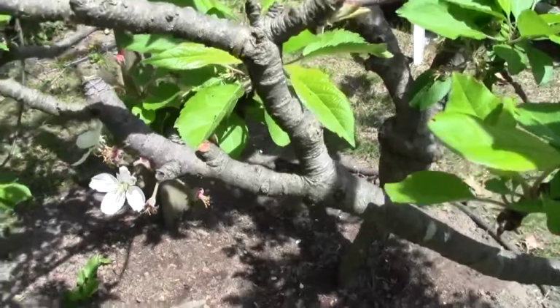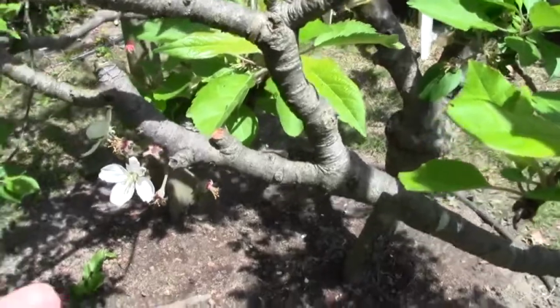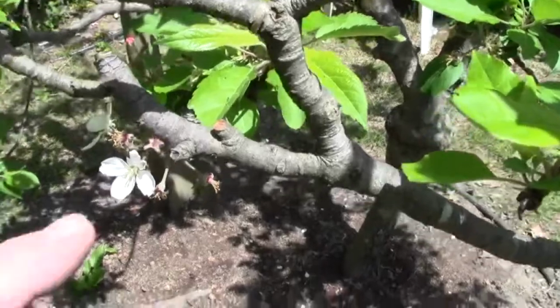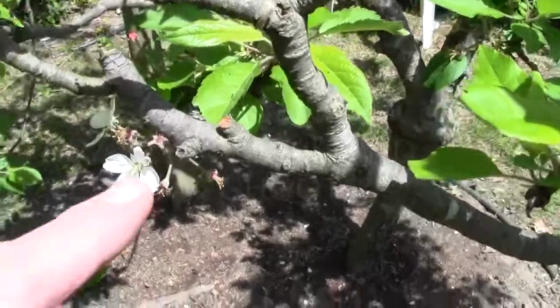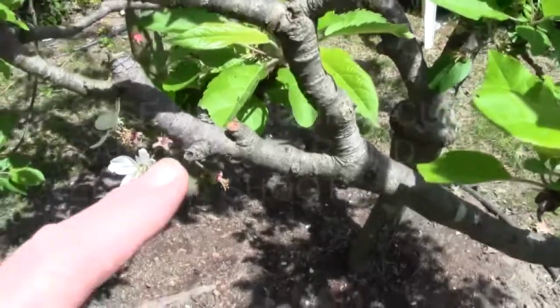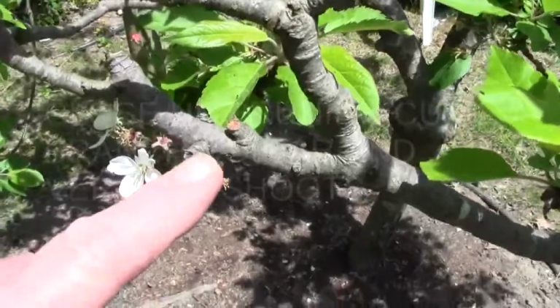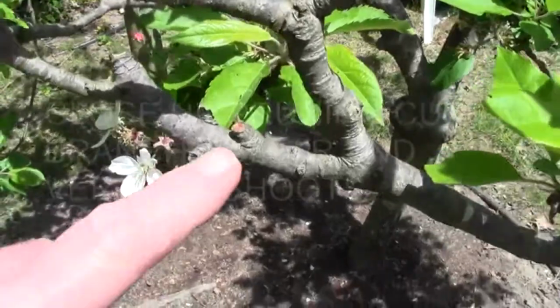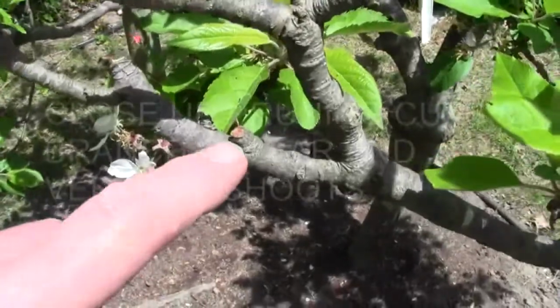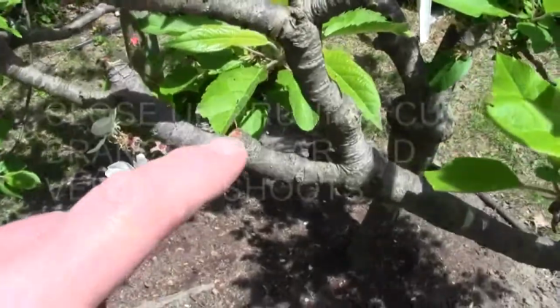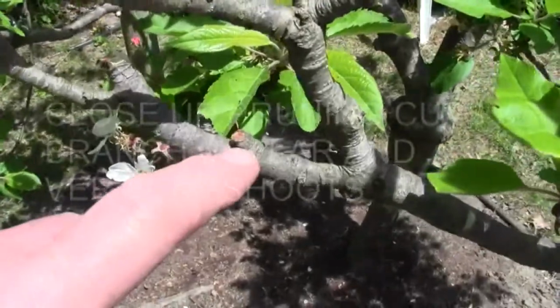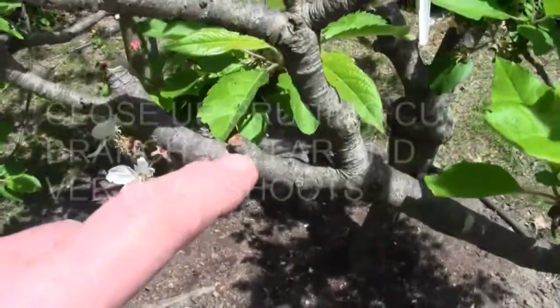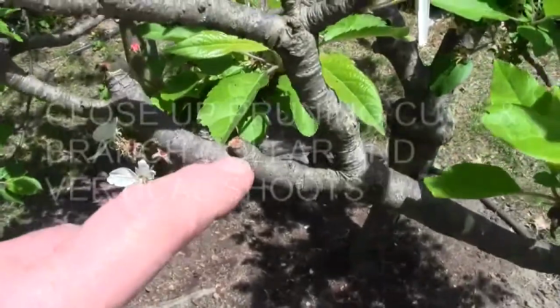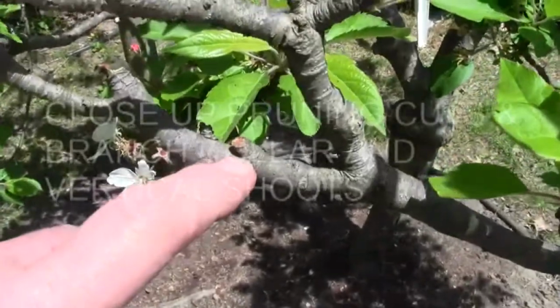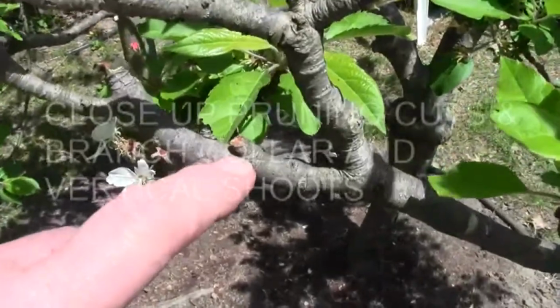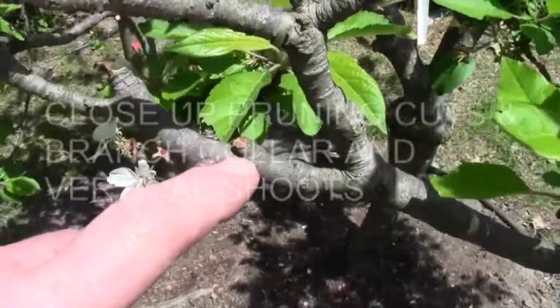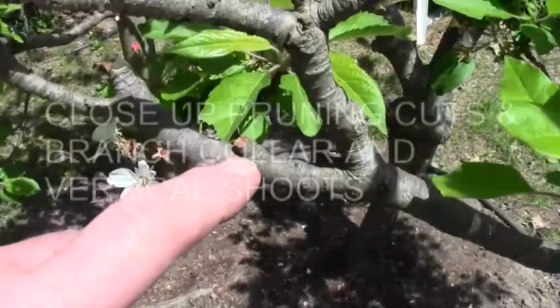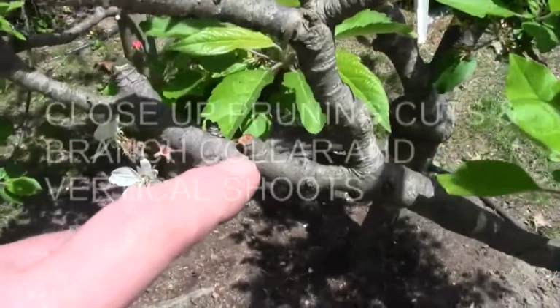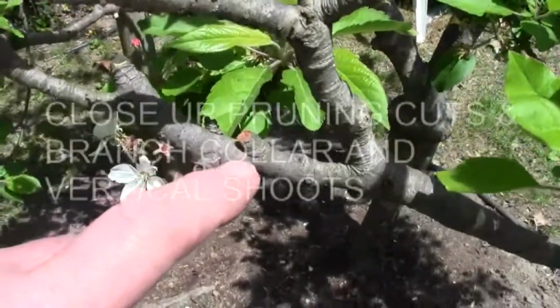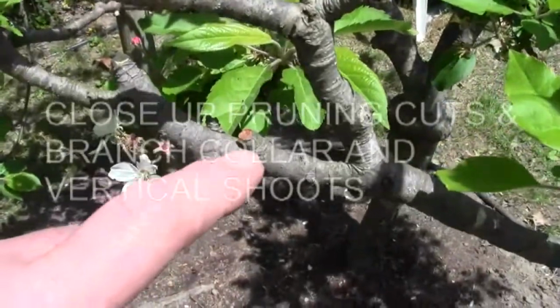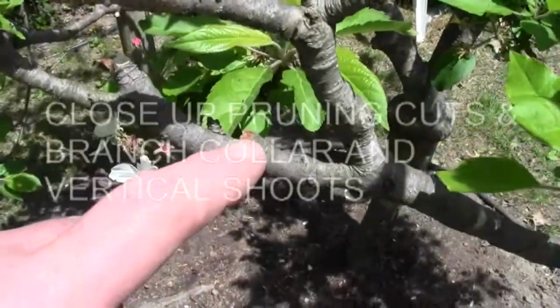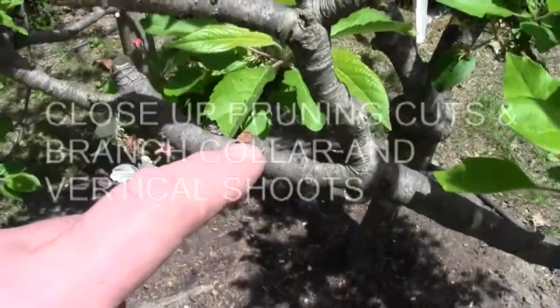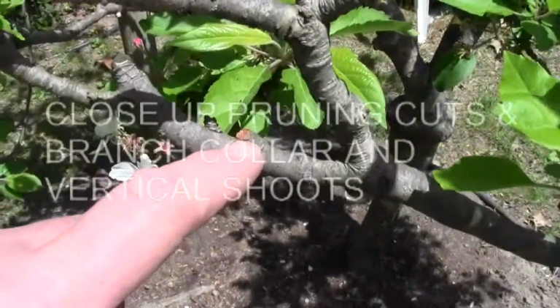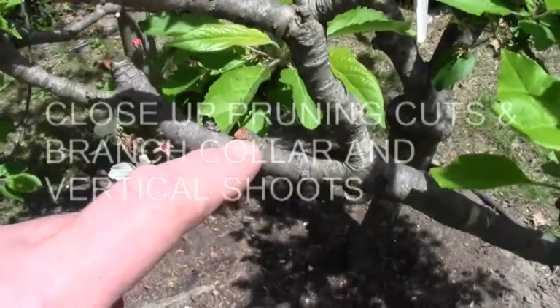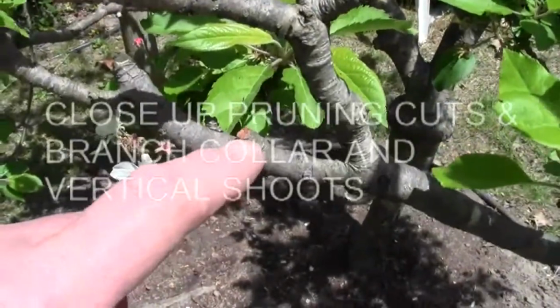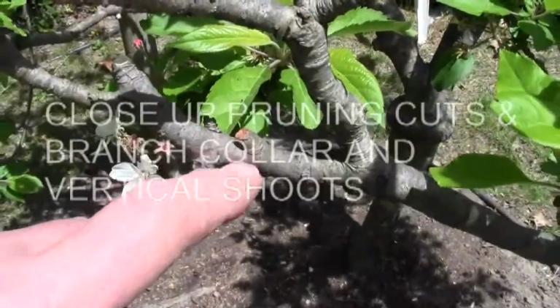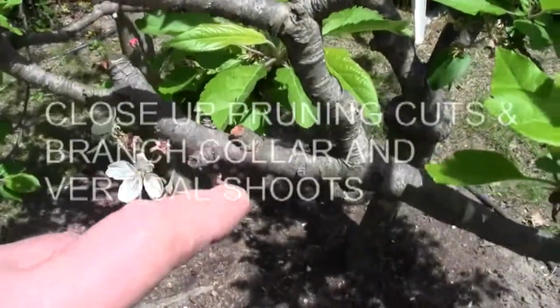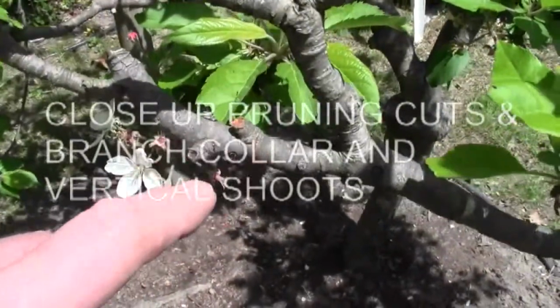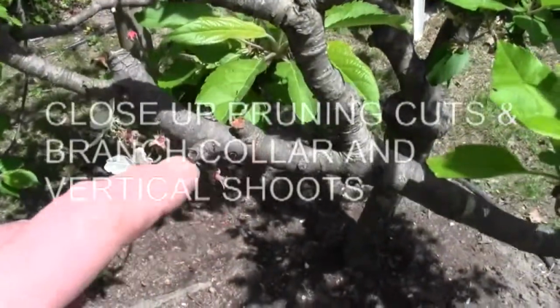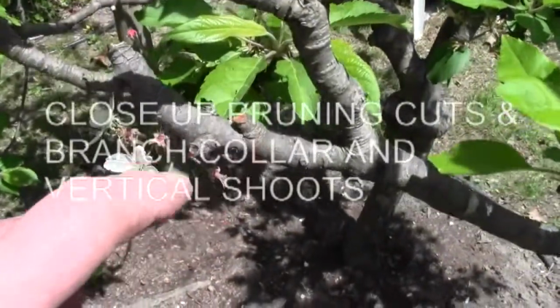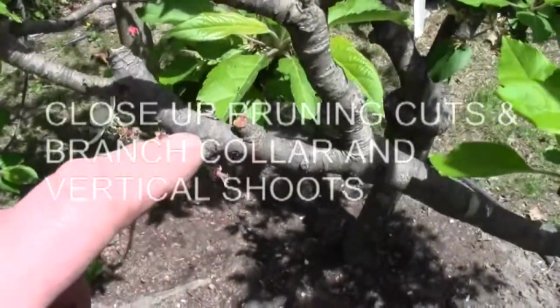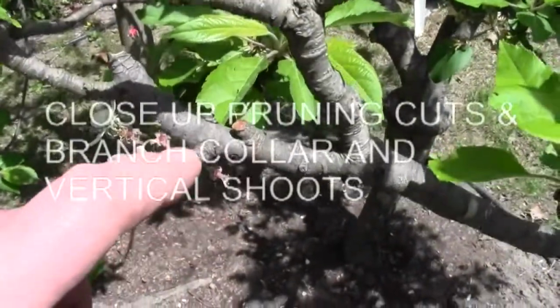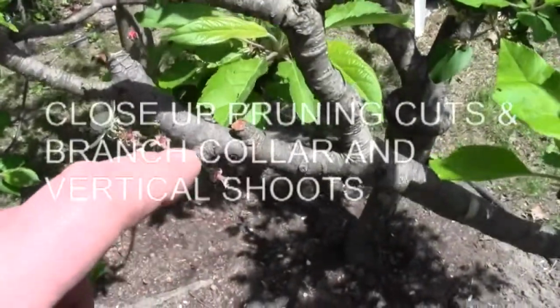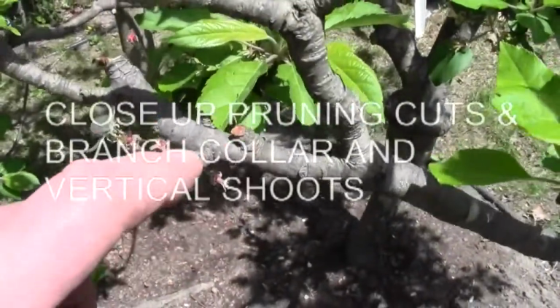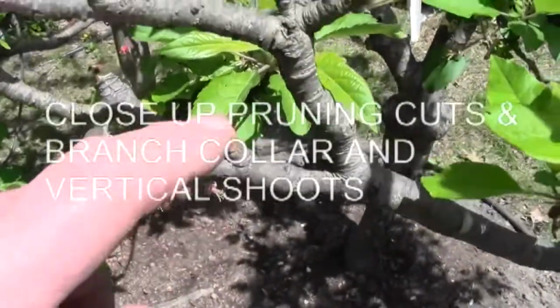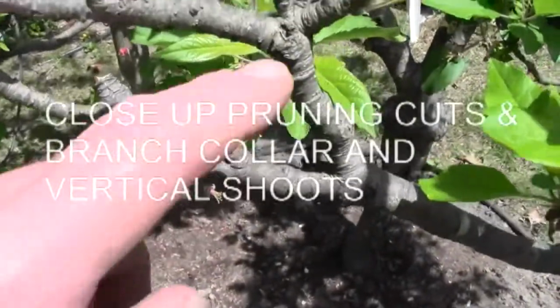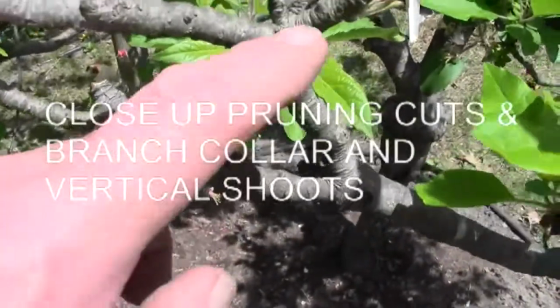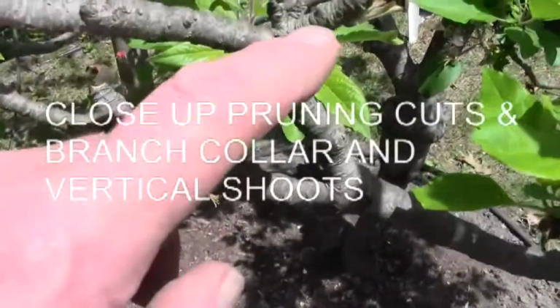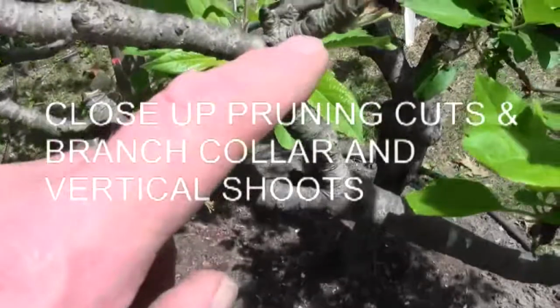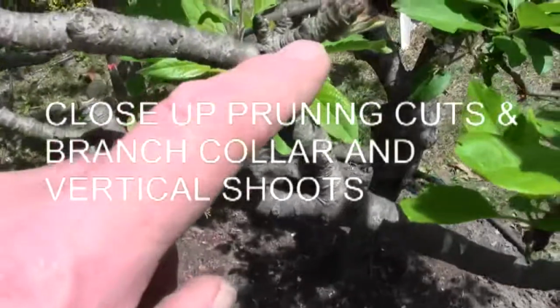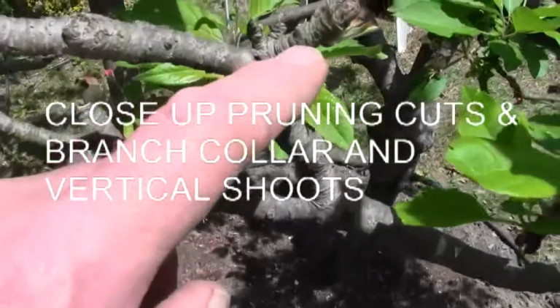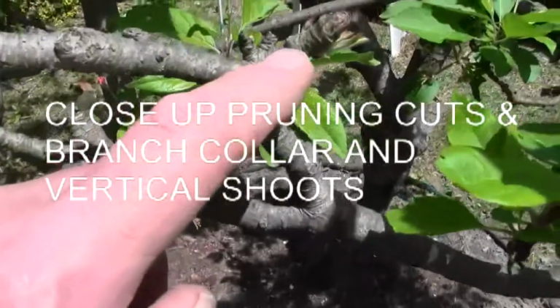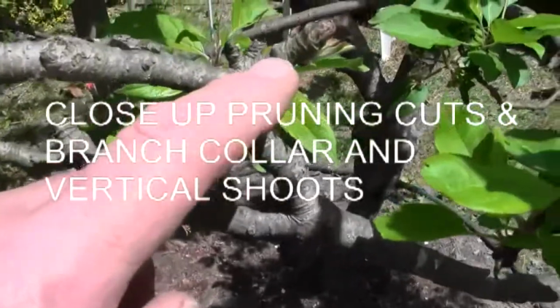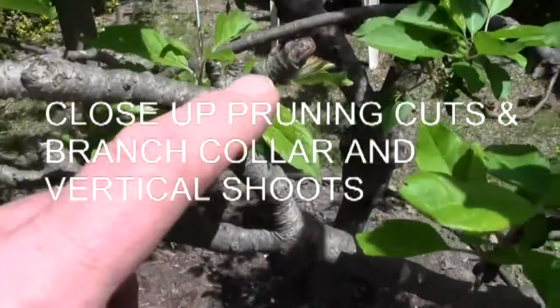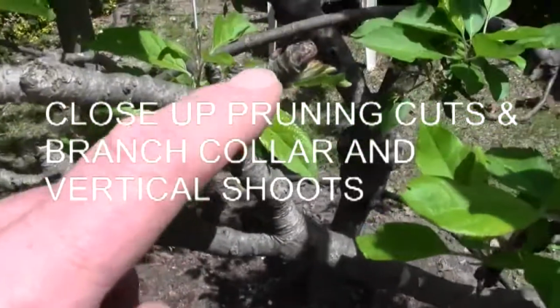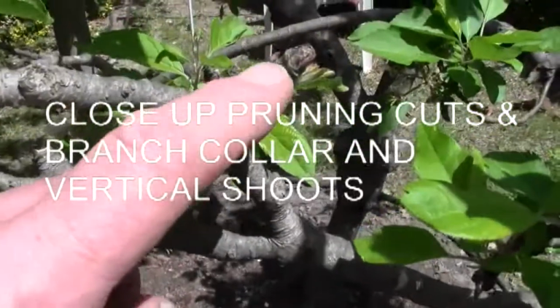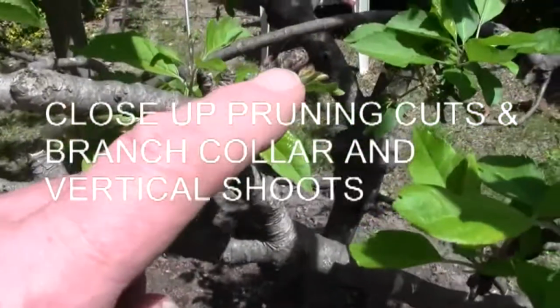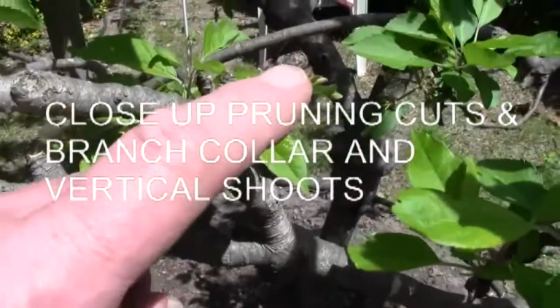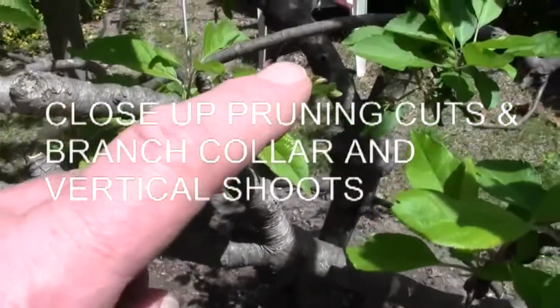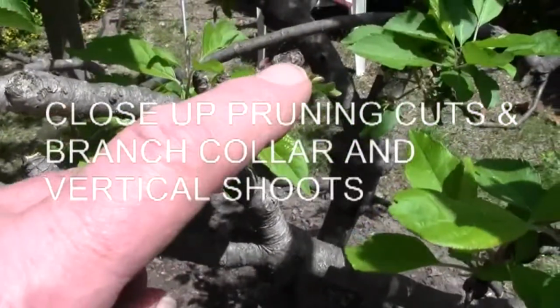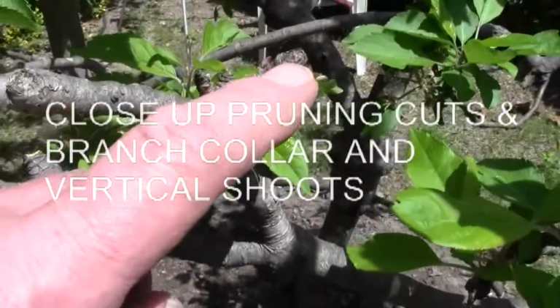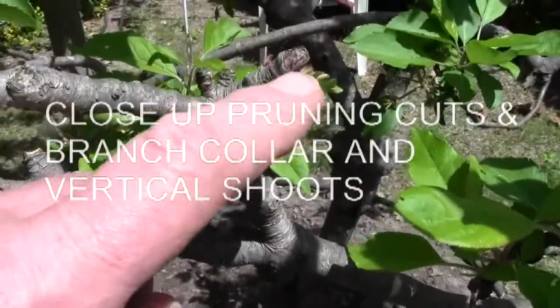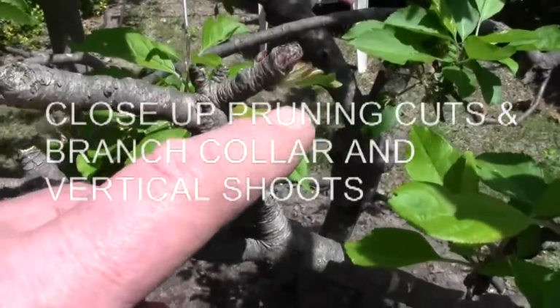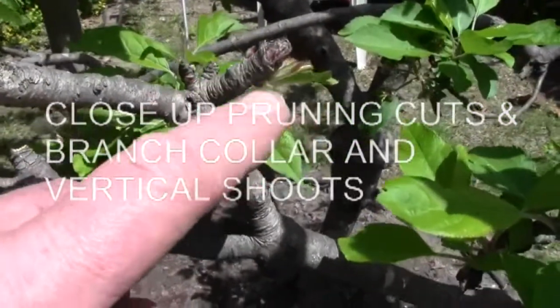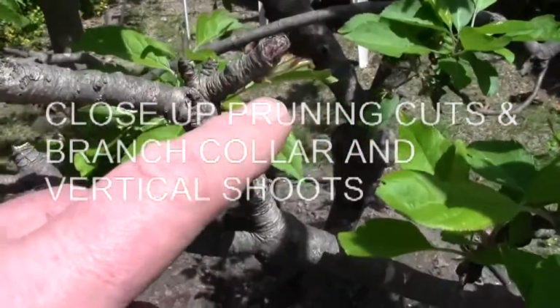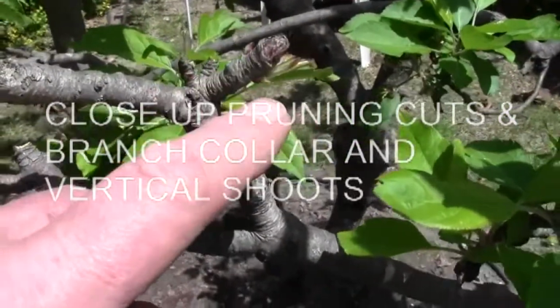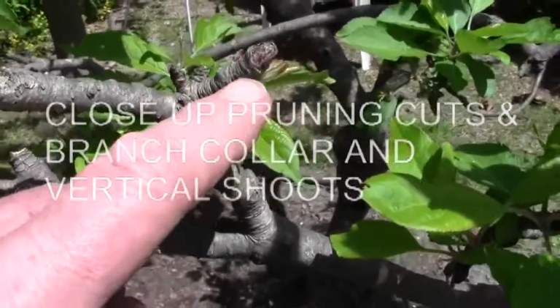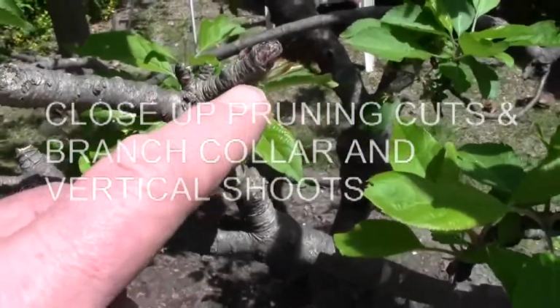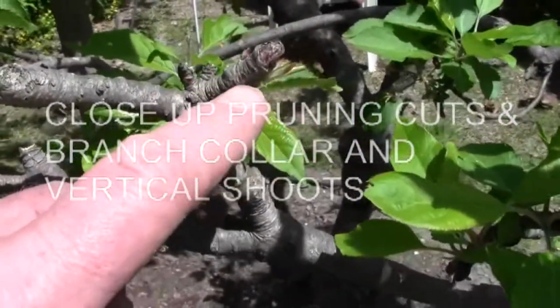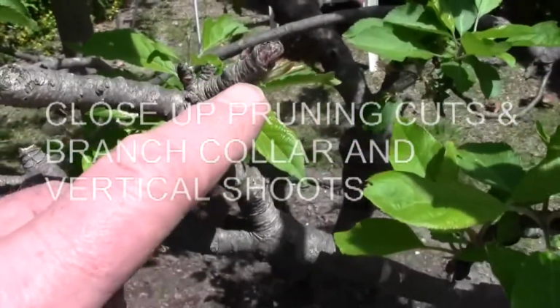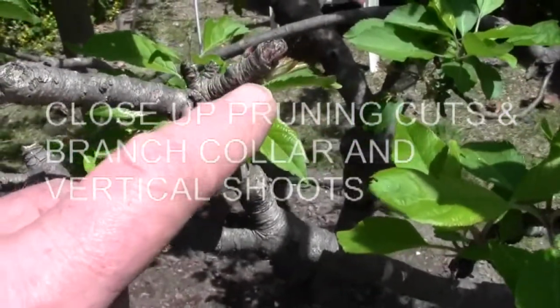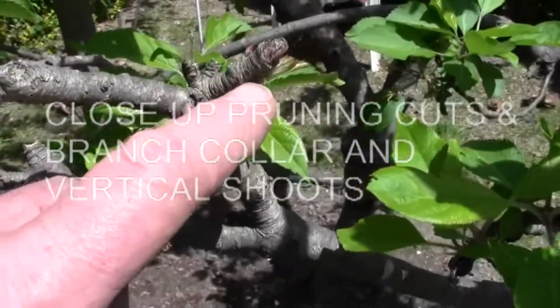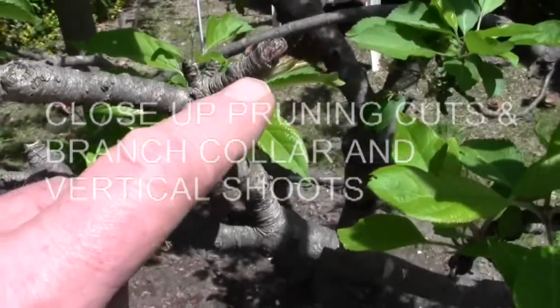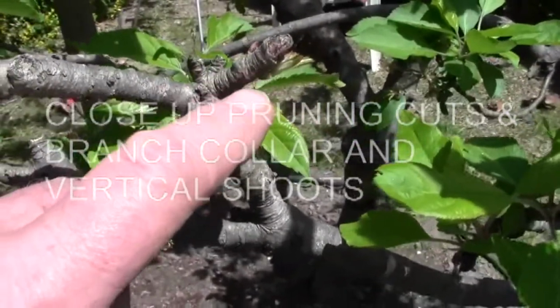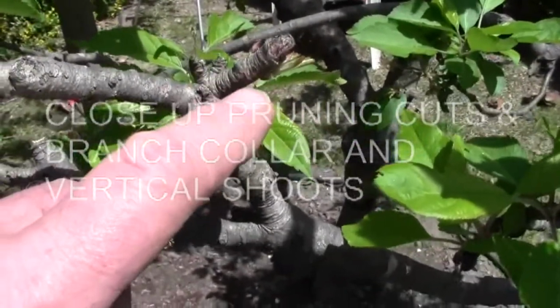For the pruning, I'm going around just cutting off all these old dead spurs. See this spur — you would have thought it was dead. Look, it's coming out.